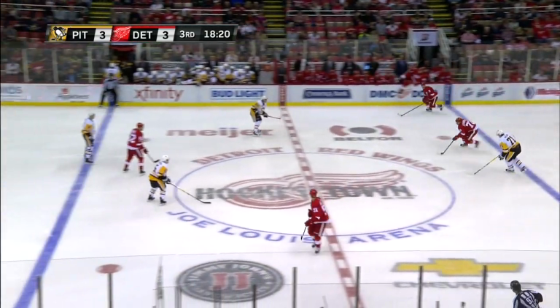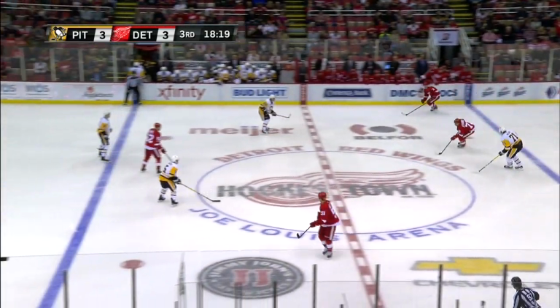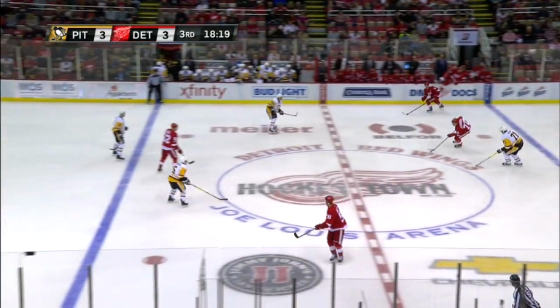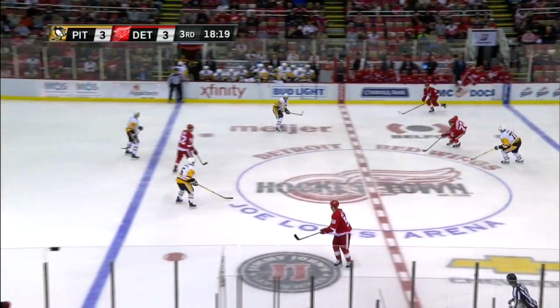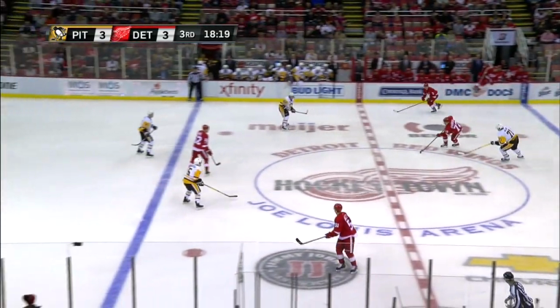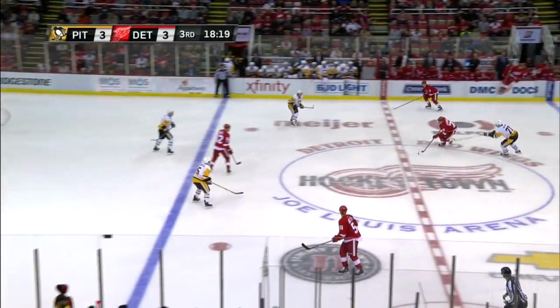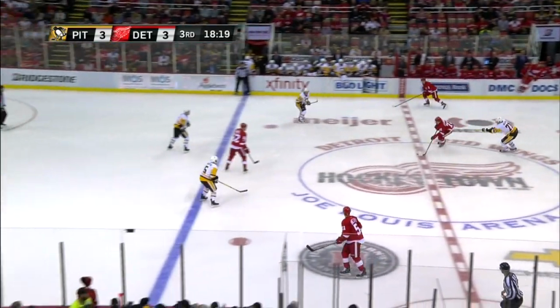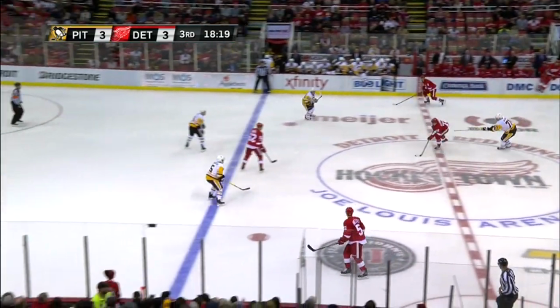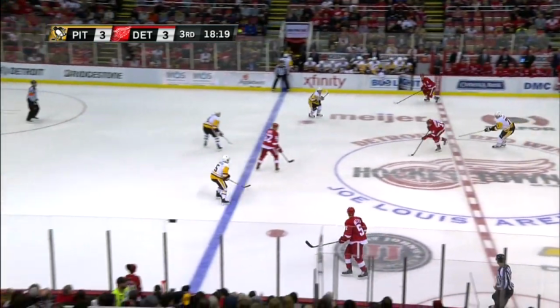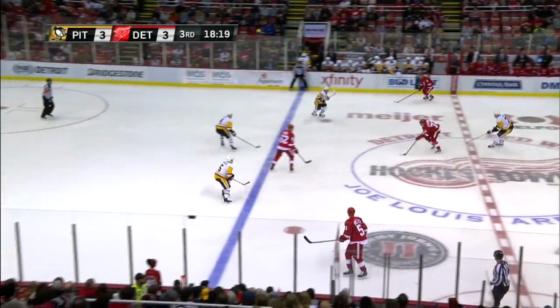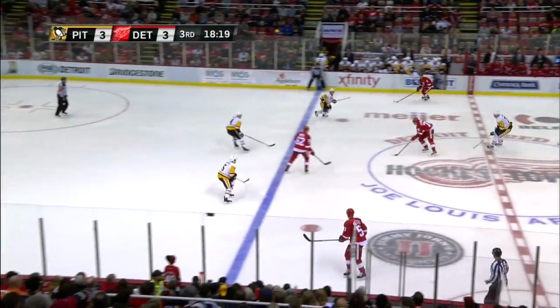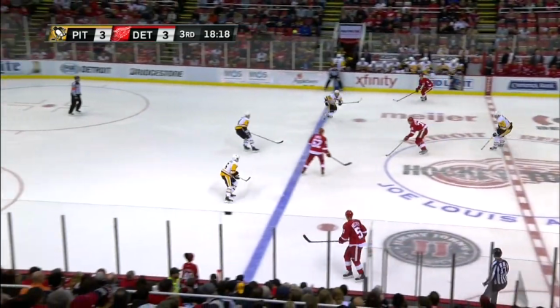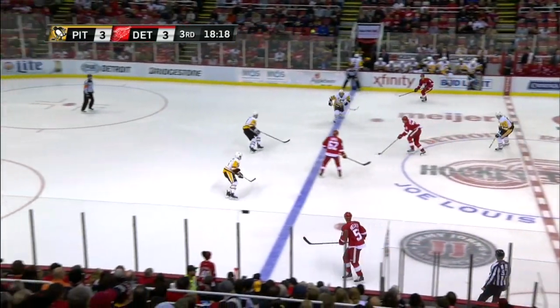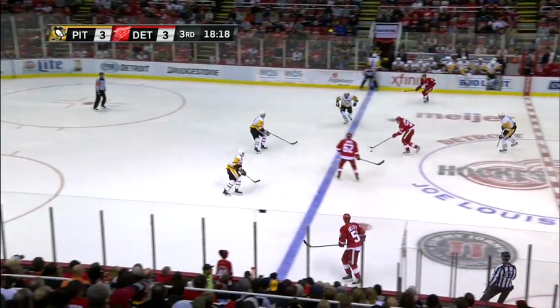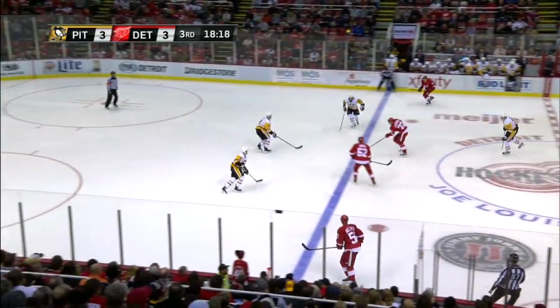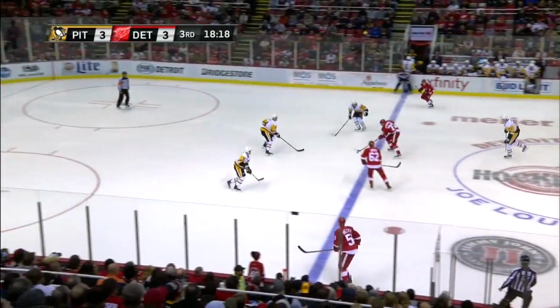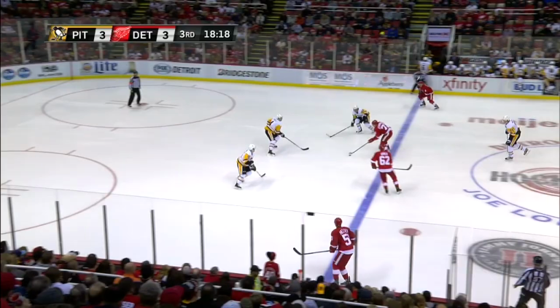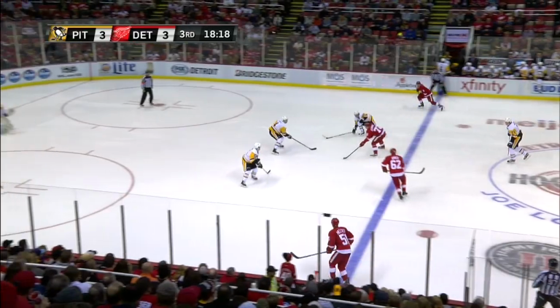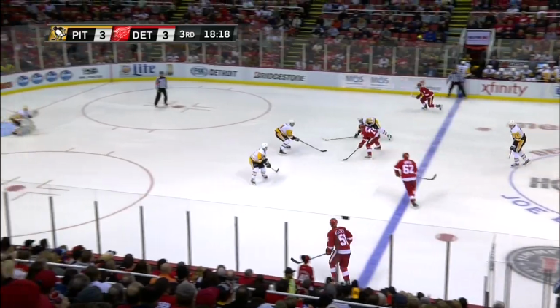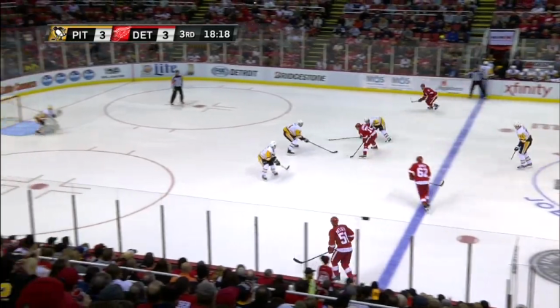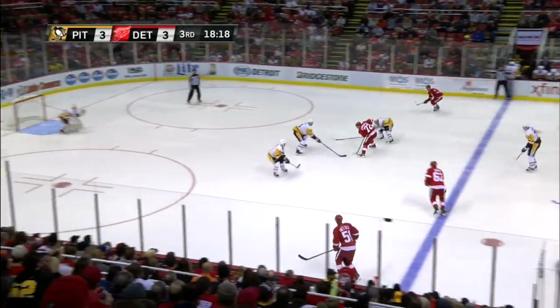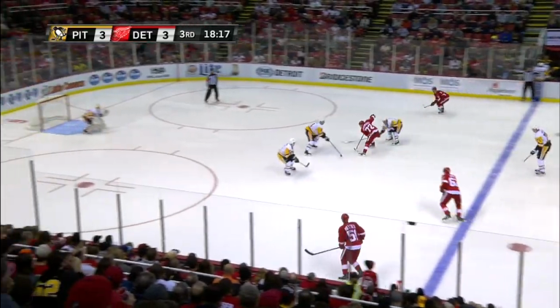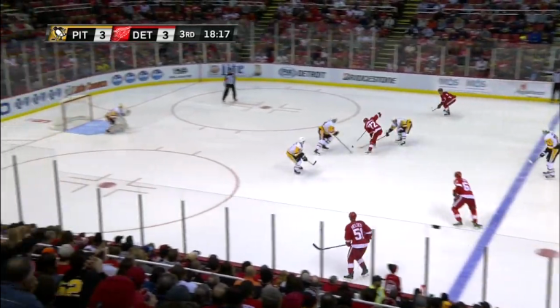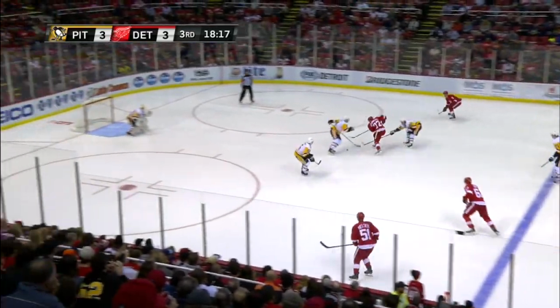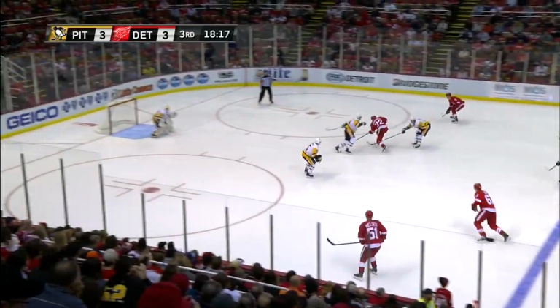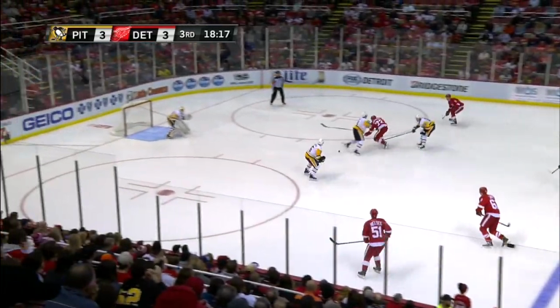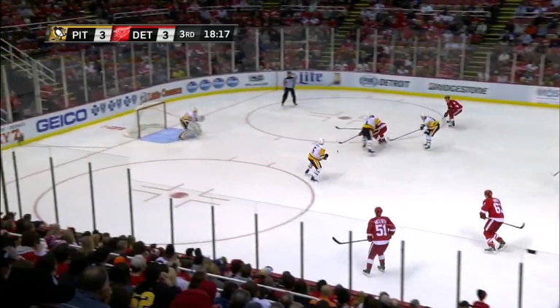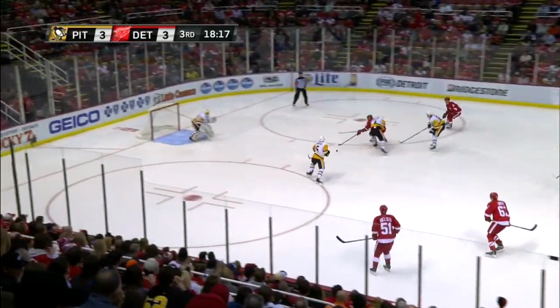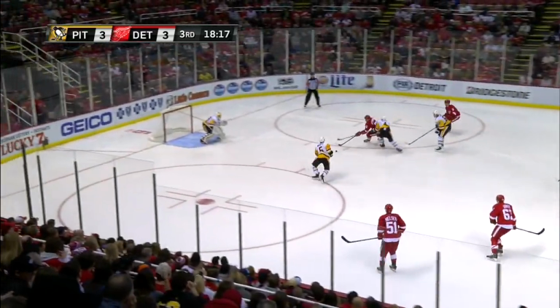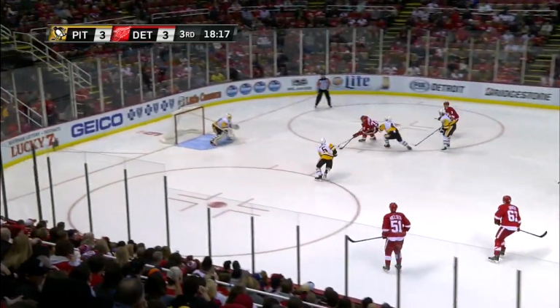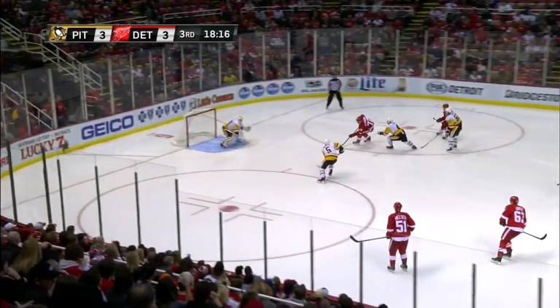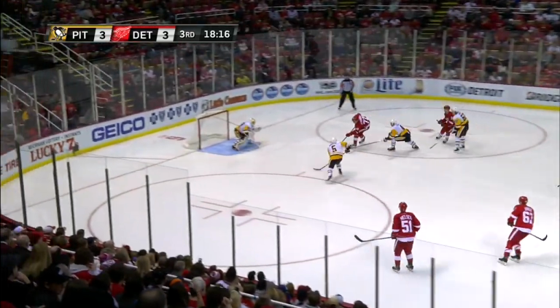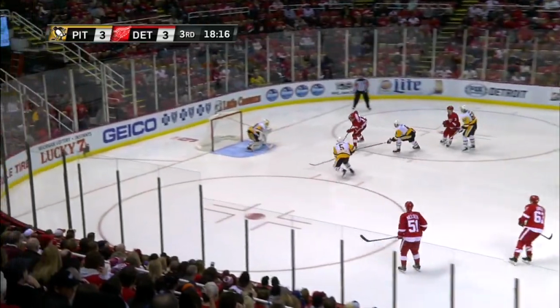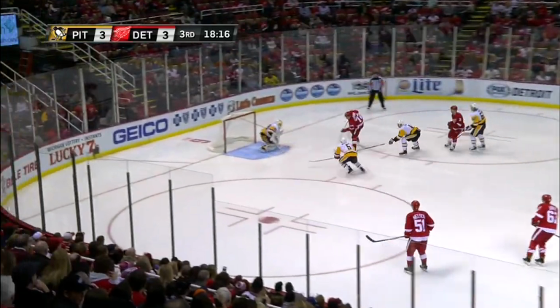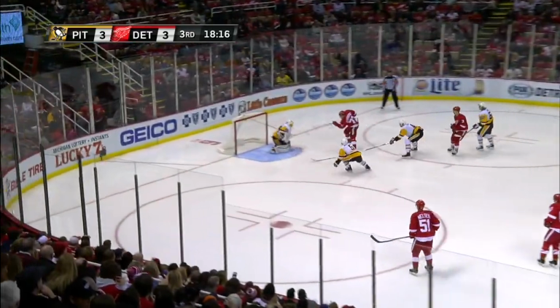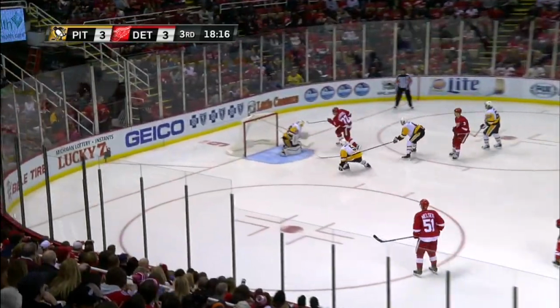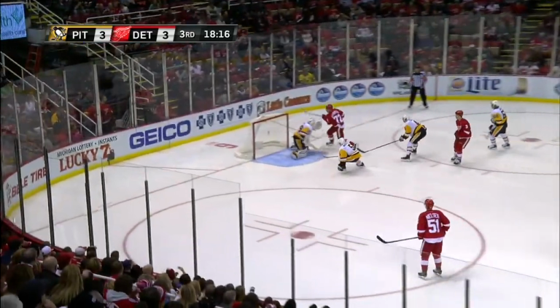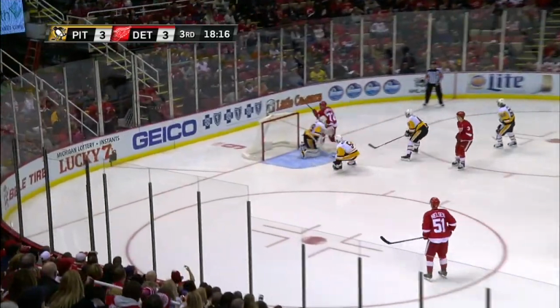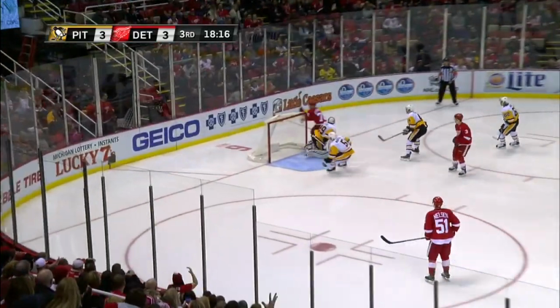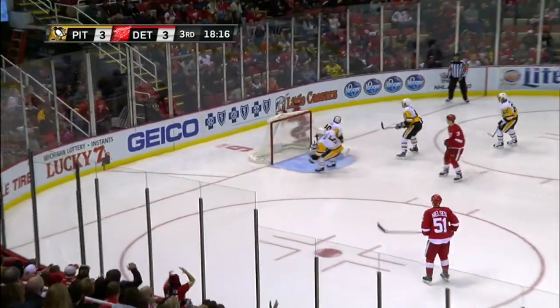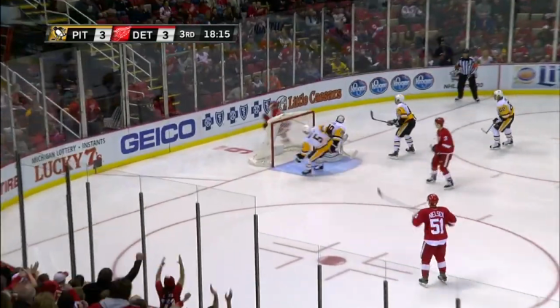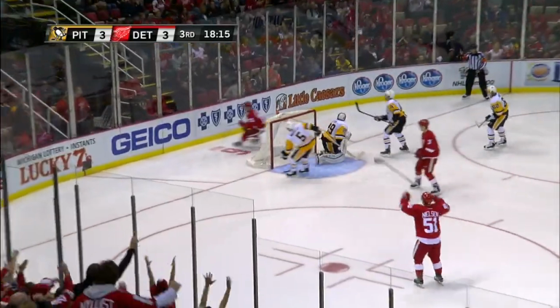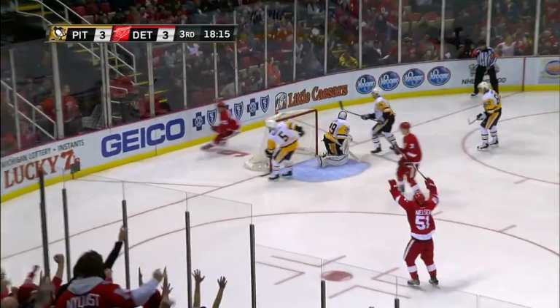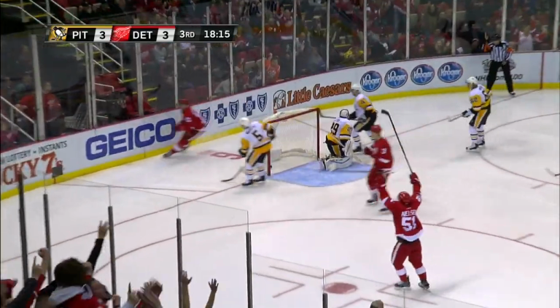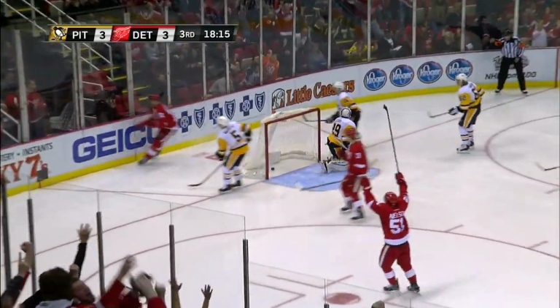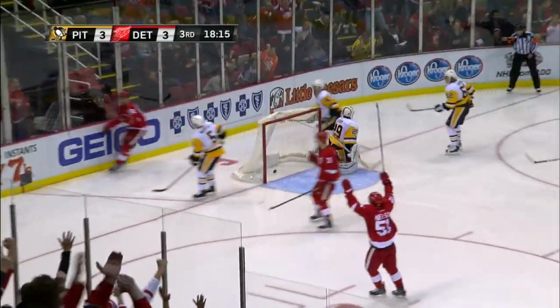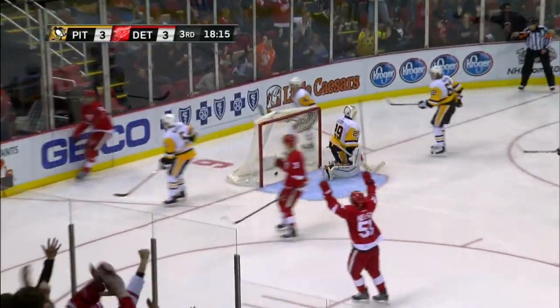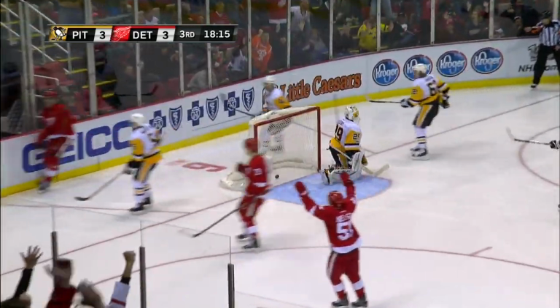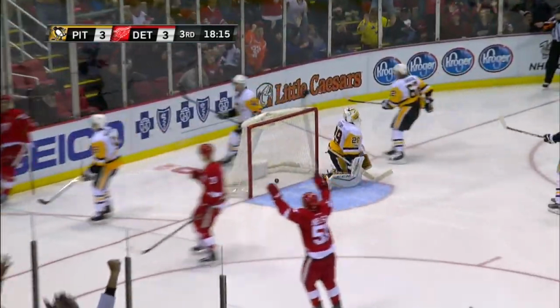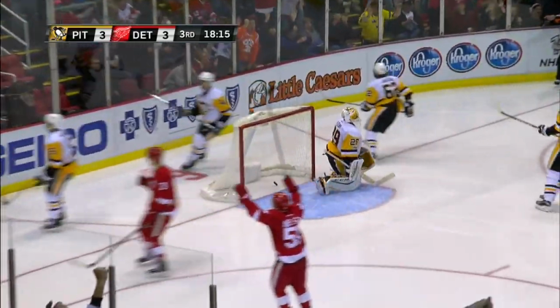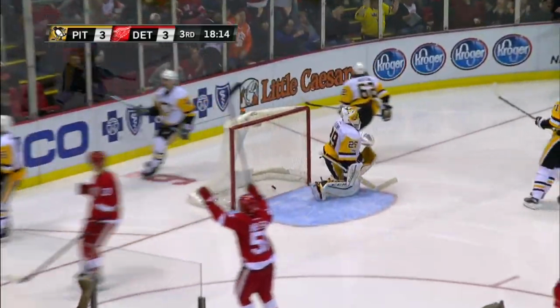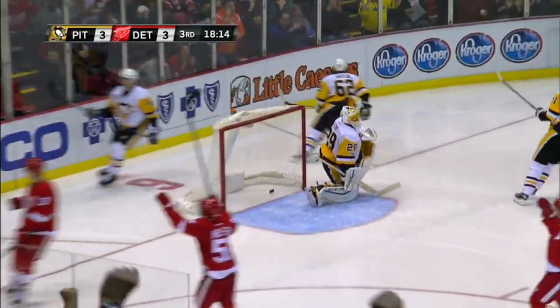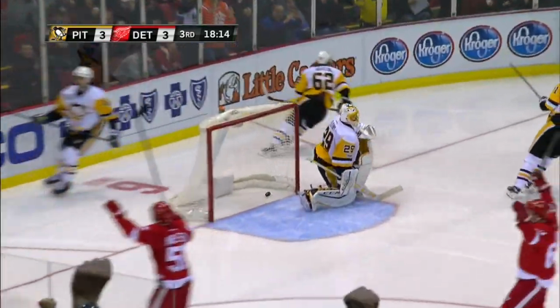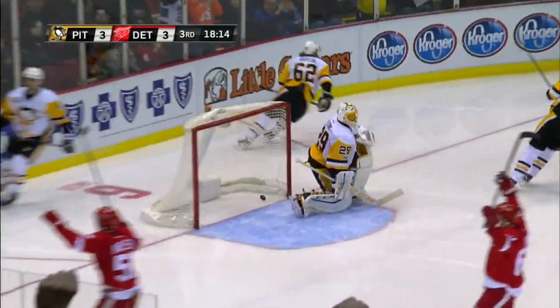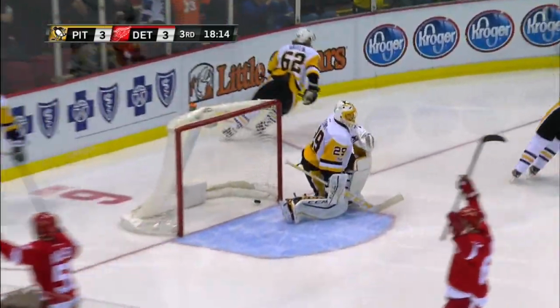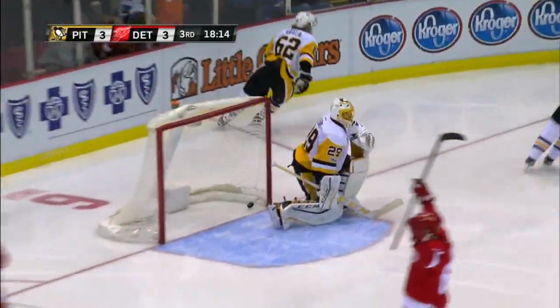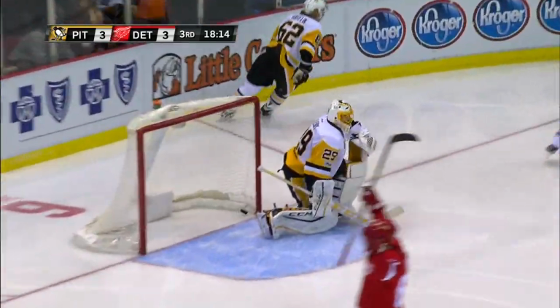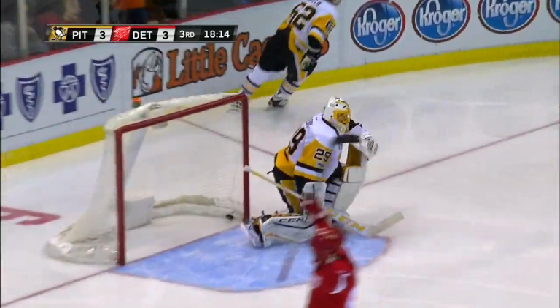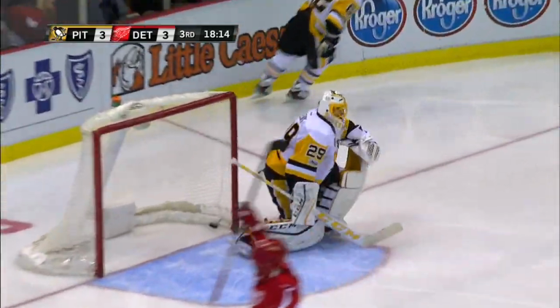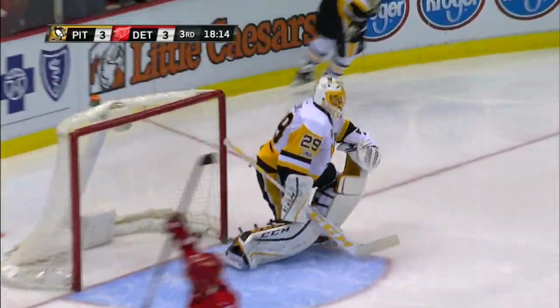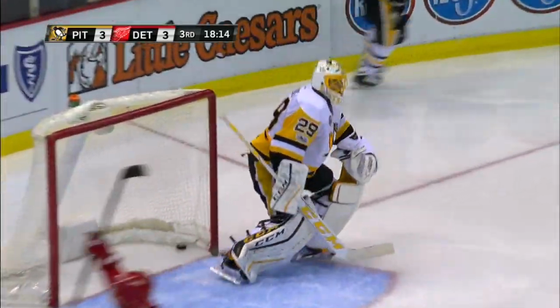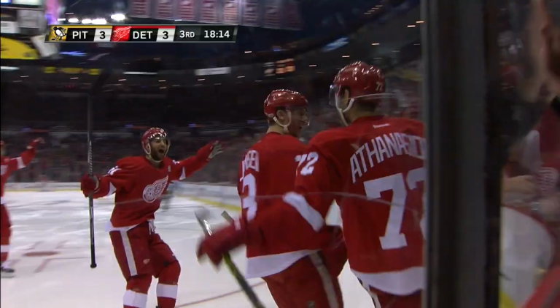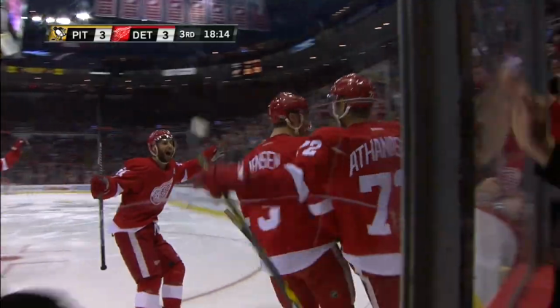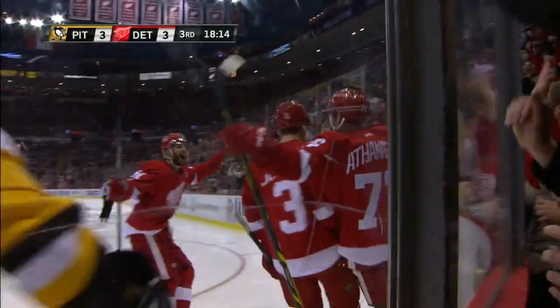Athanasiou comes with speed right up the middle. Athanasiou trying to get to the goal, and he does! He scores! Amazing goal!